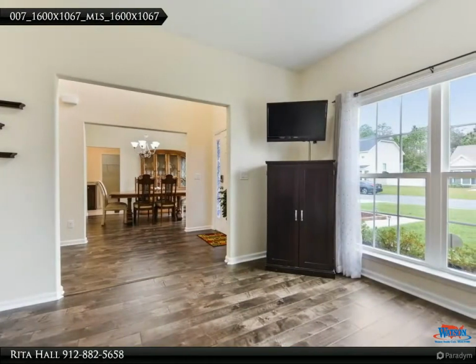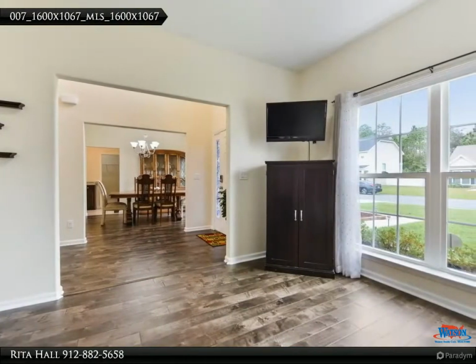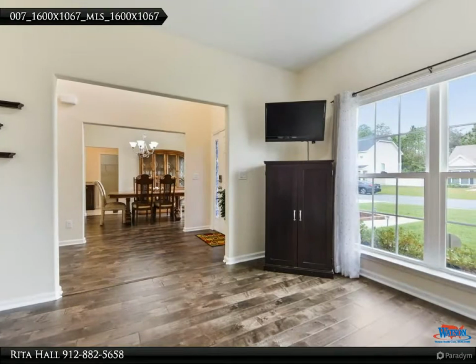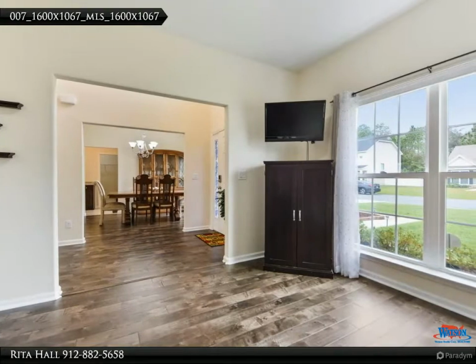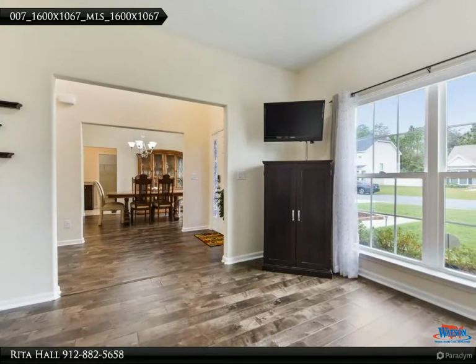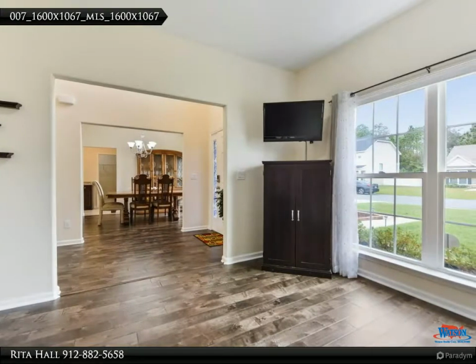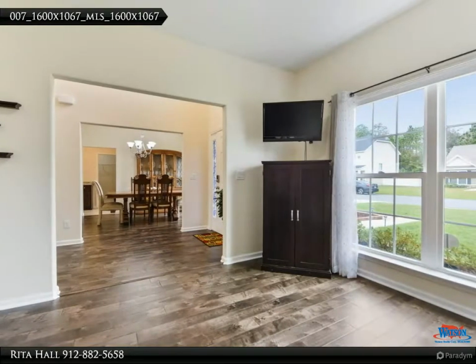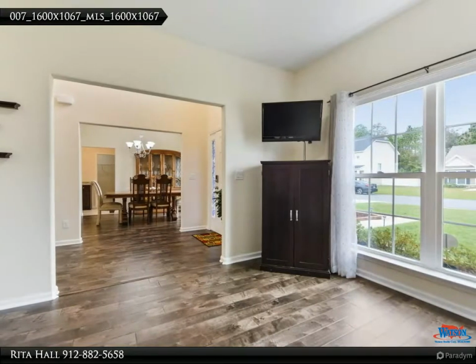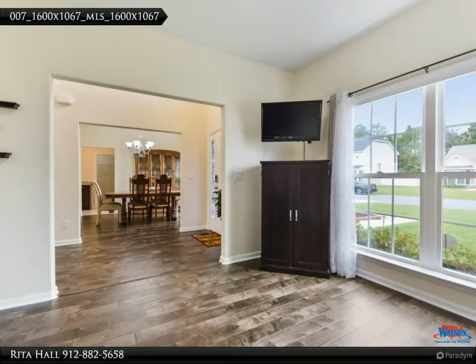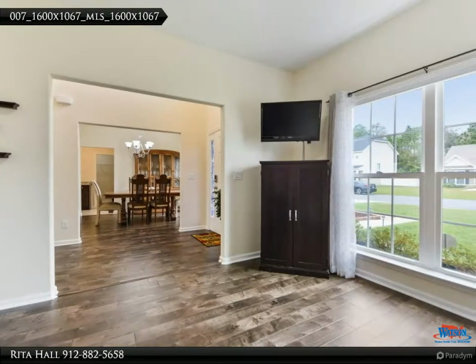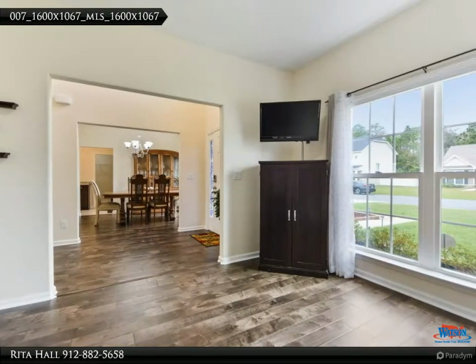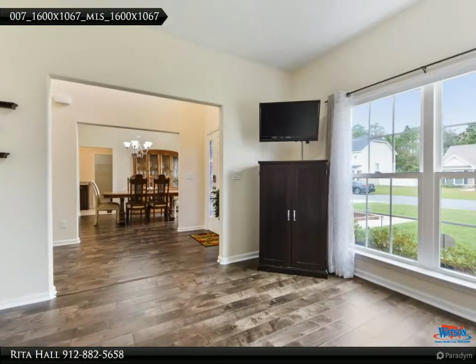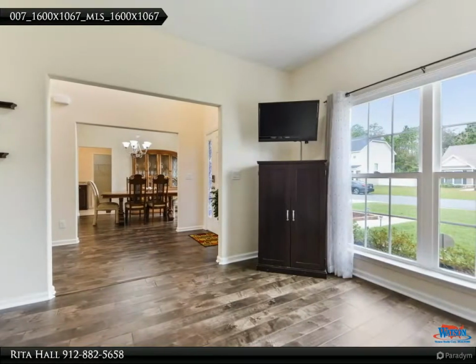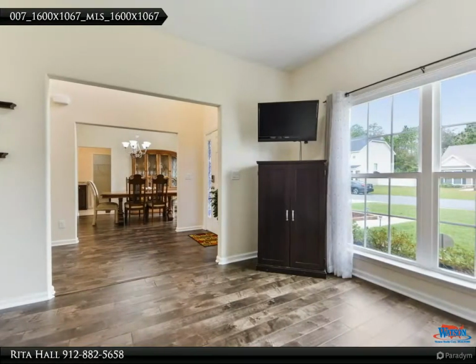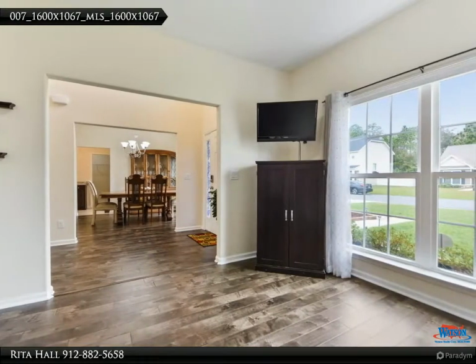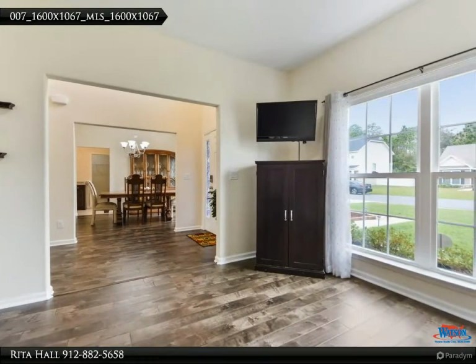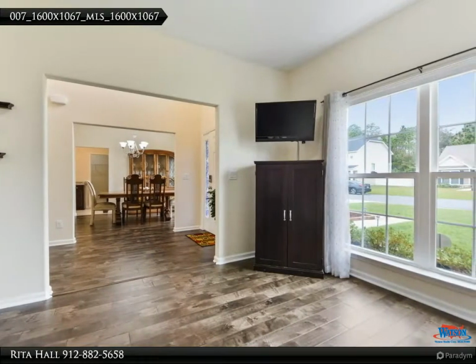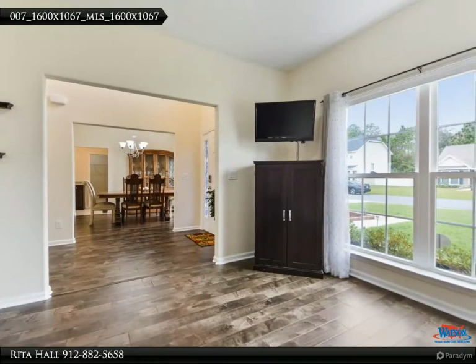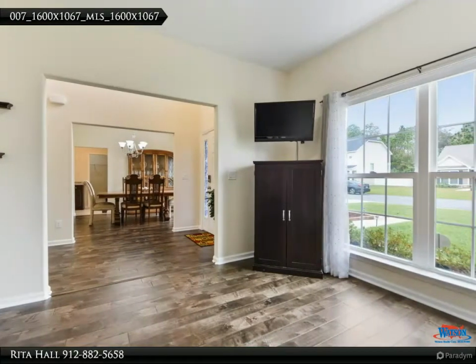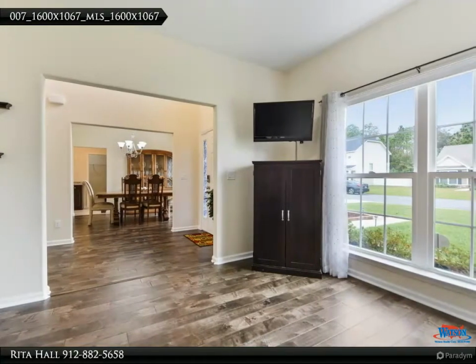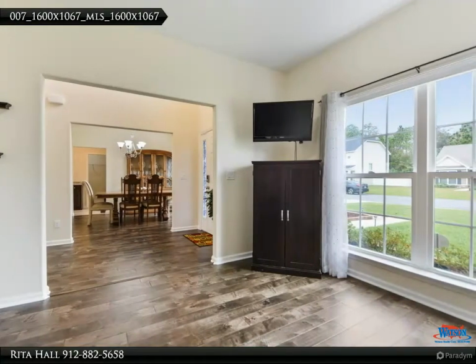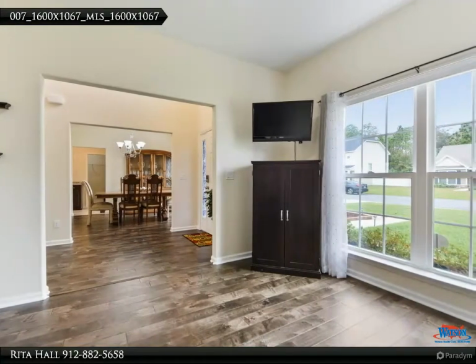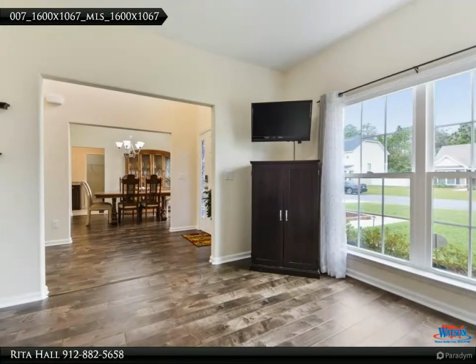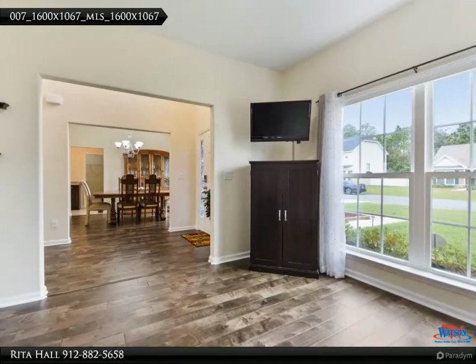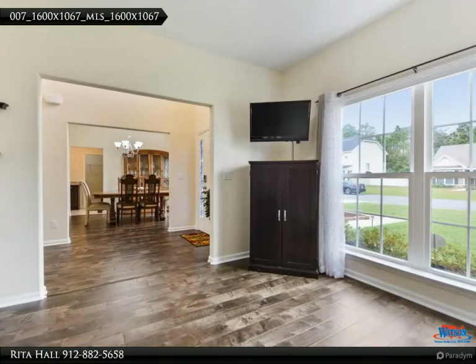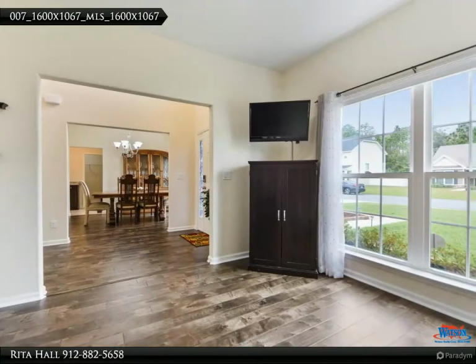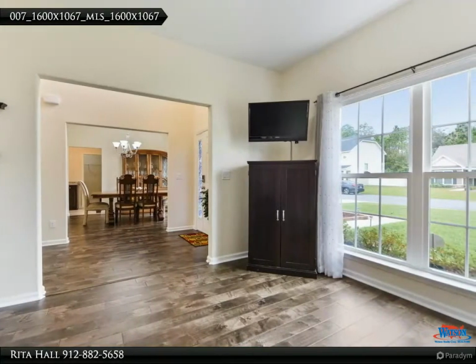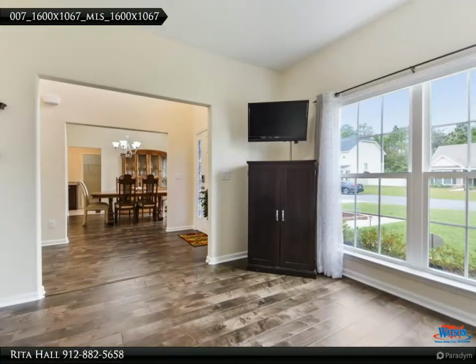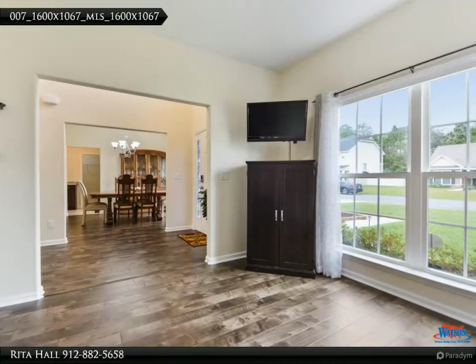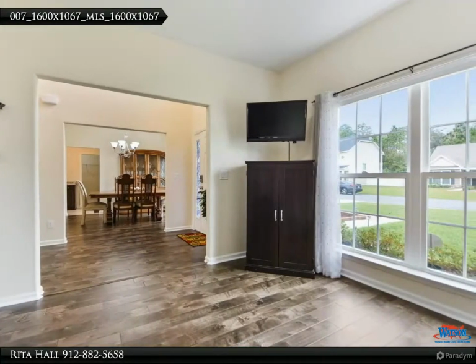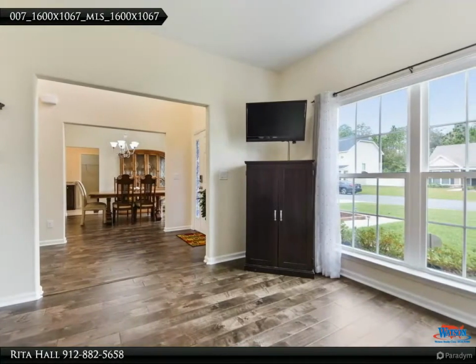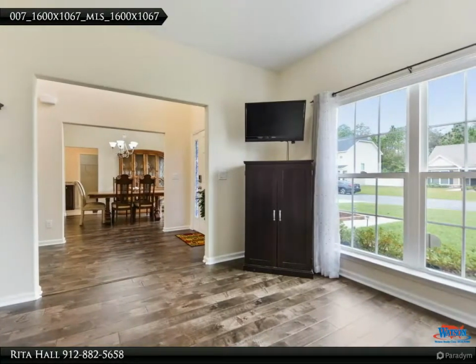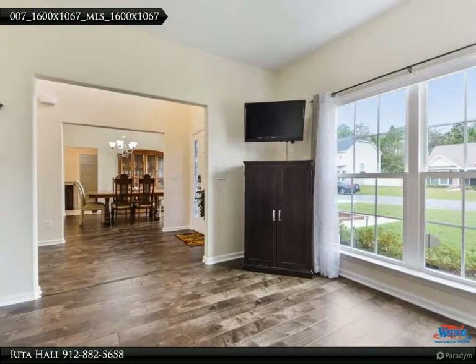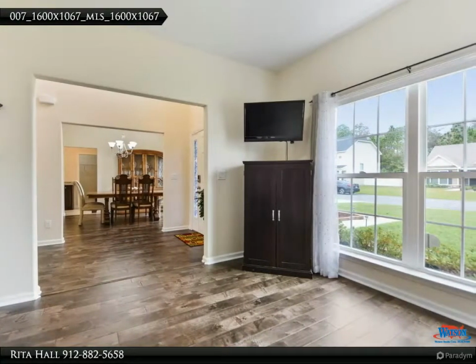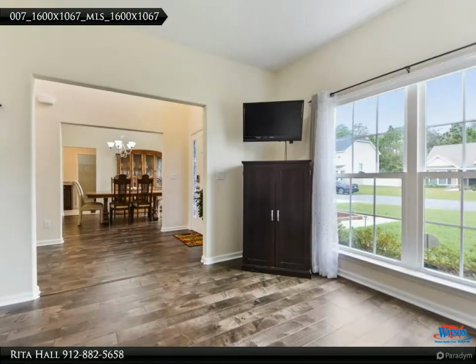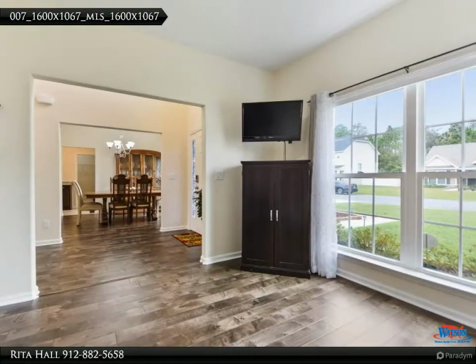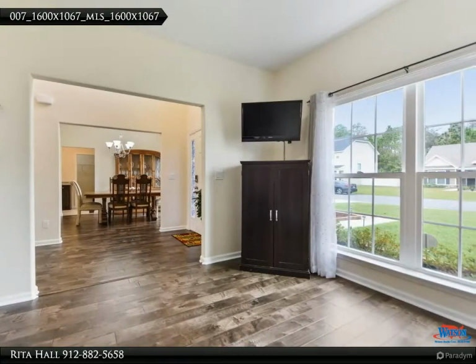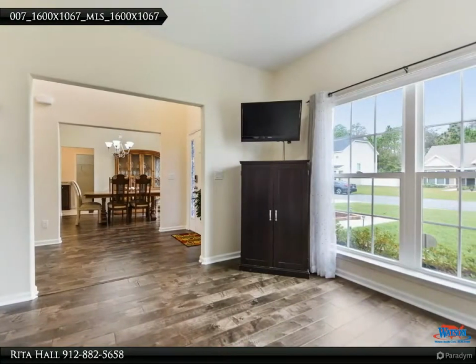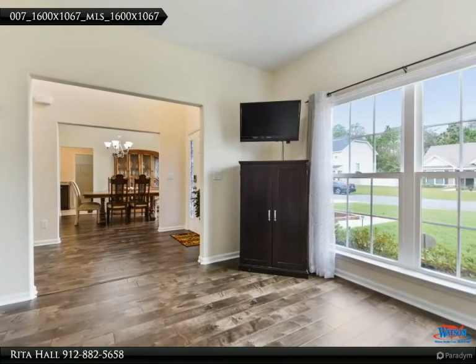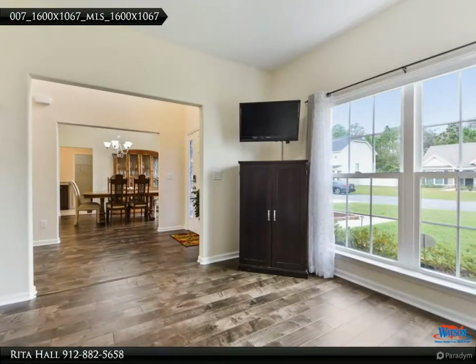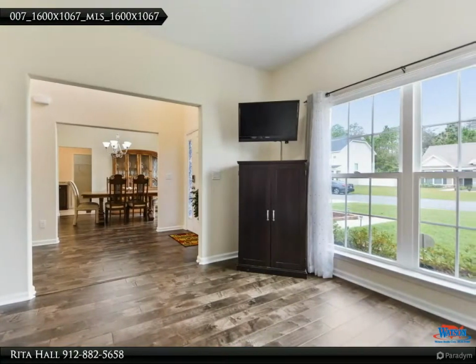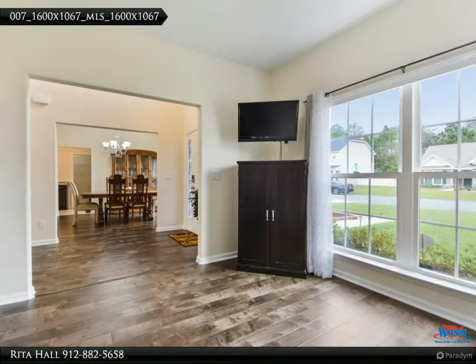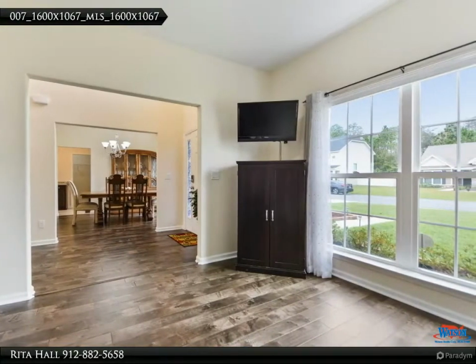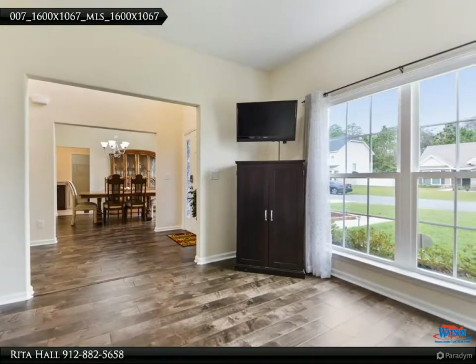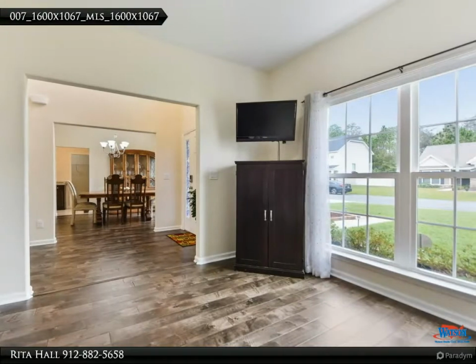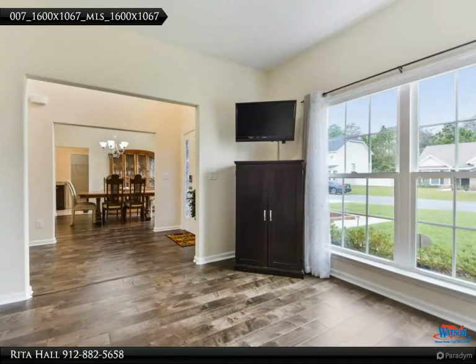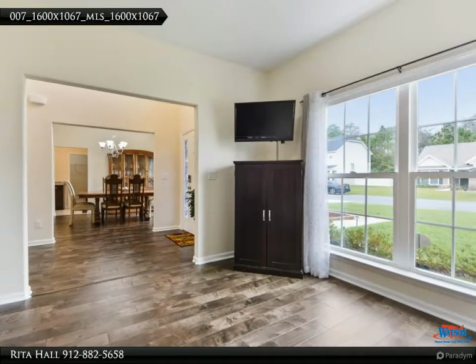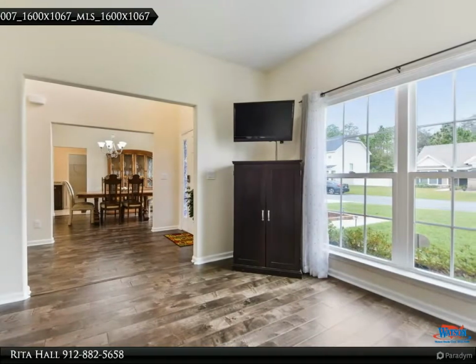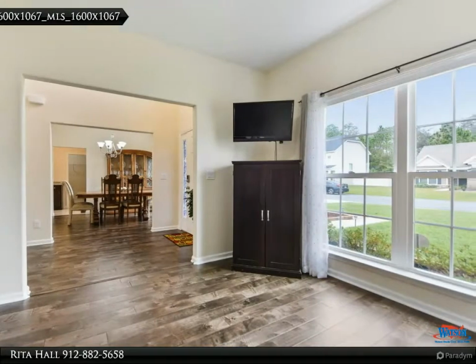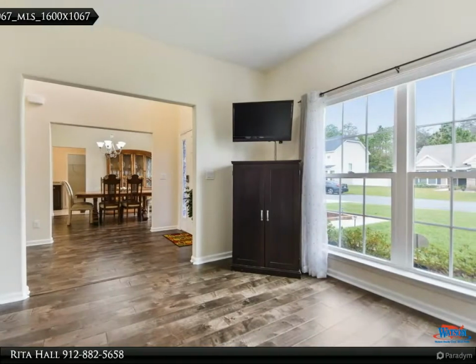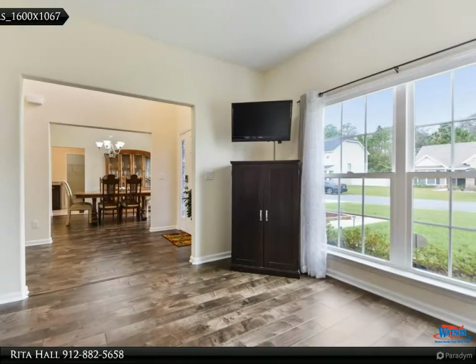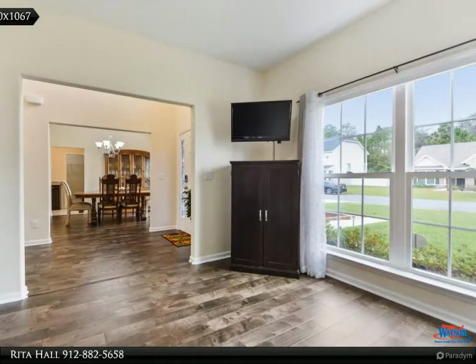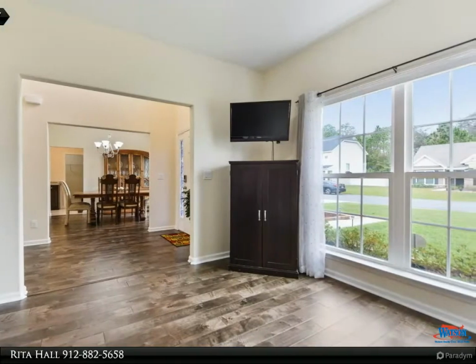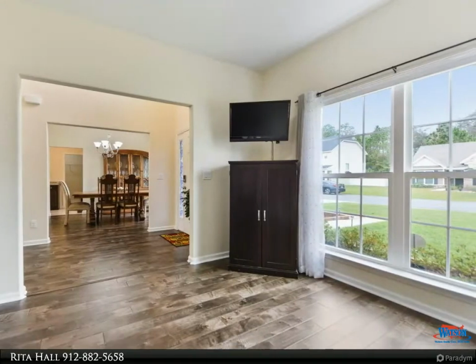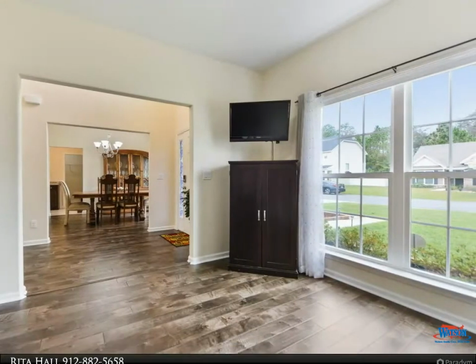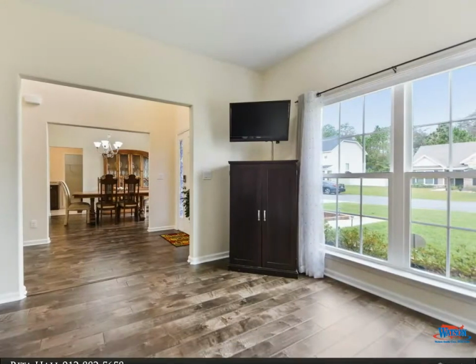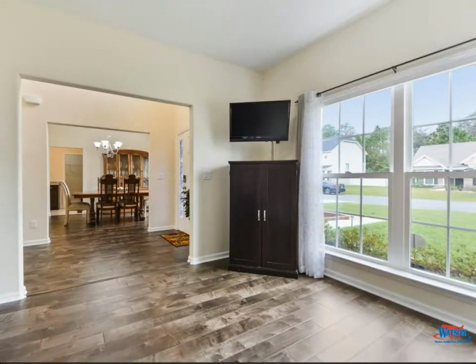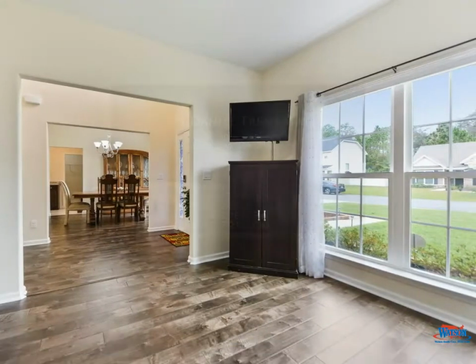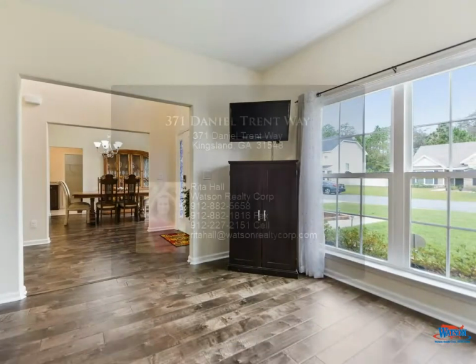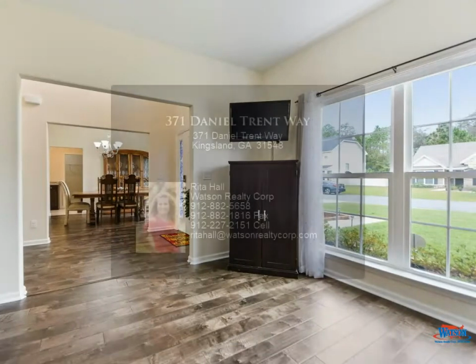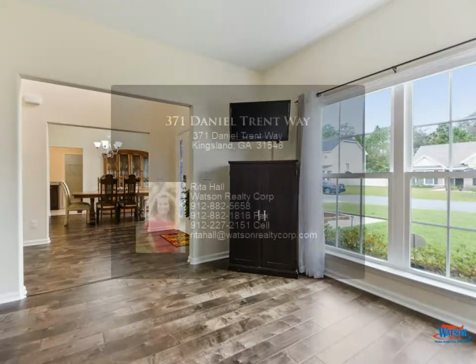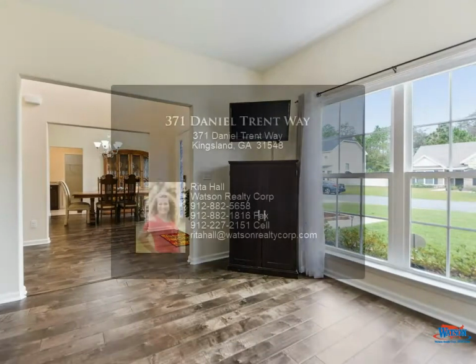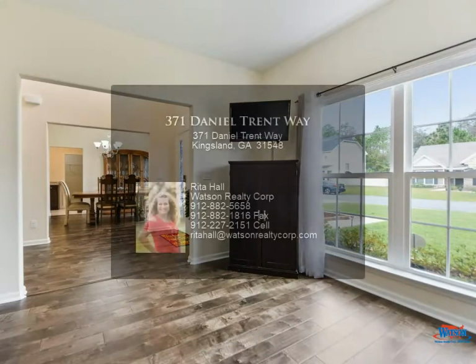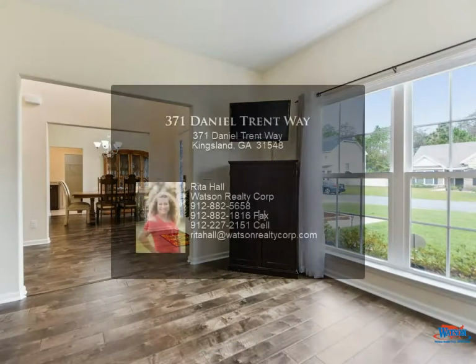Plus a loft/den upstairs. Smooth ceilings, ceiling fans, and recessed lights throughout.